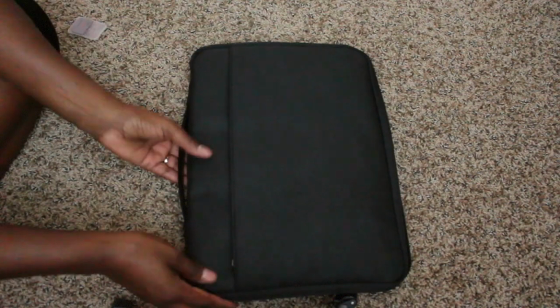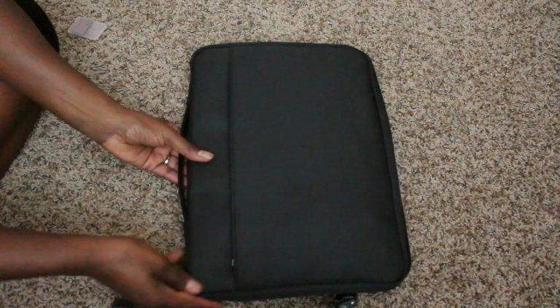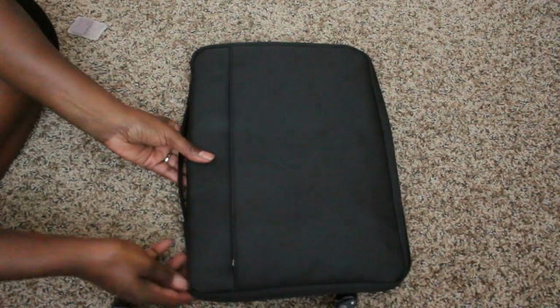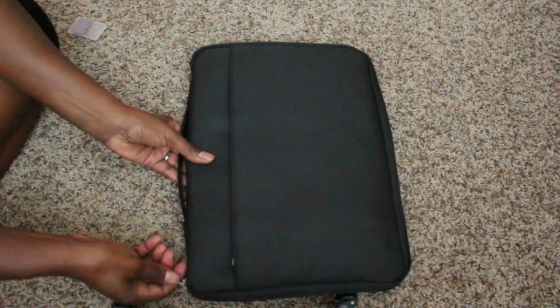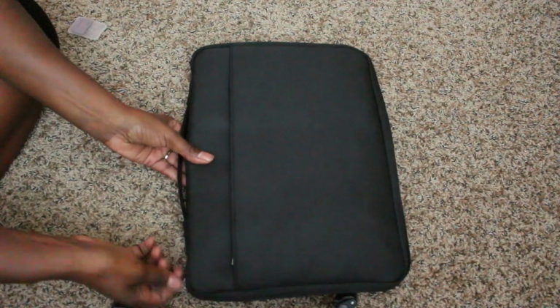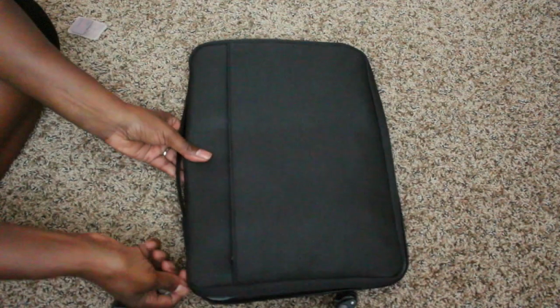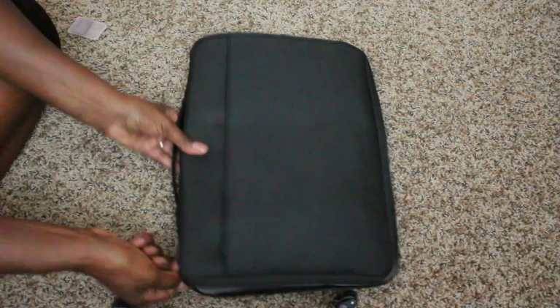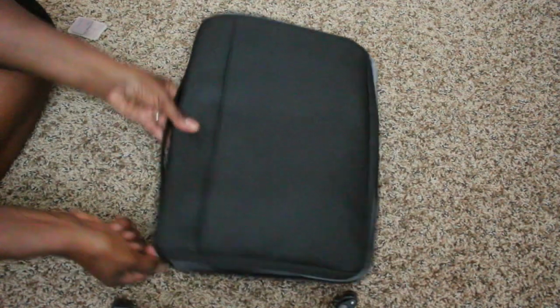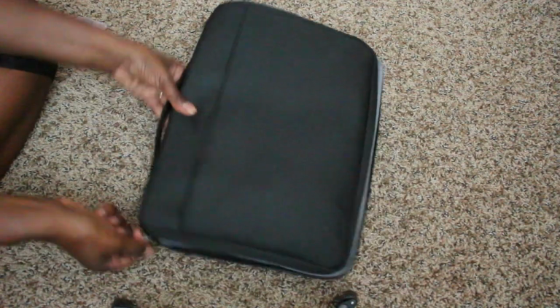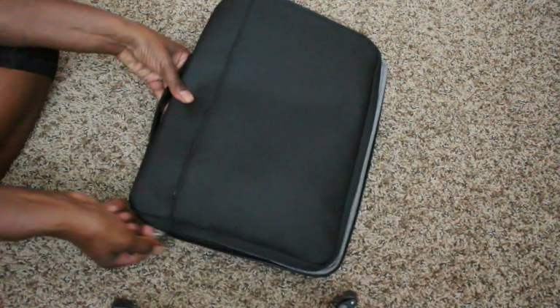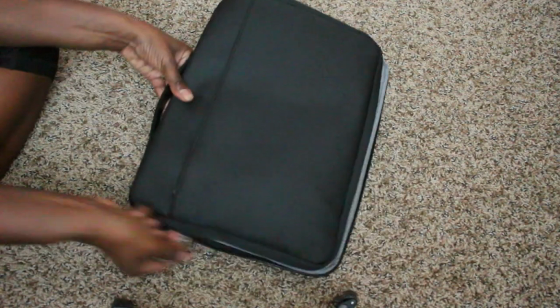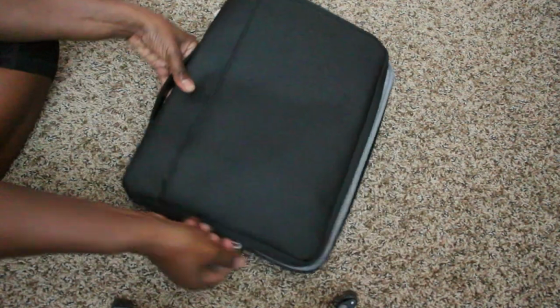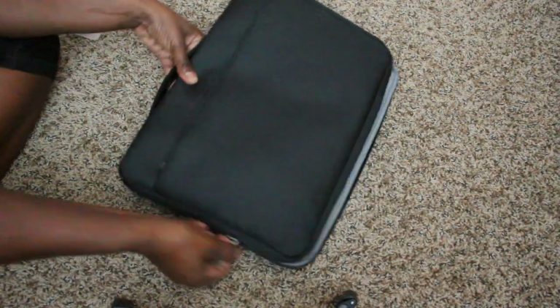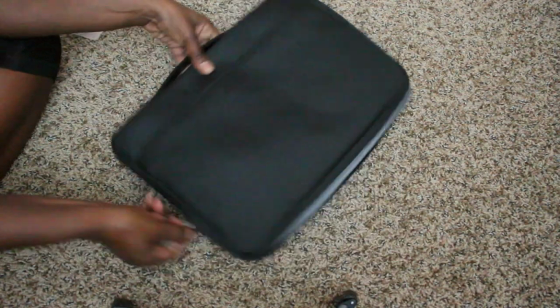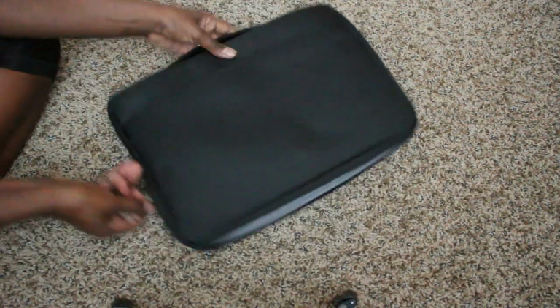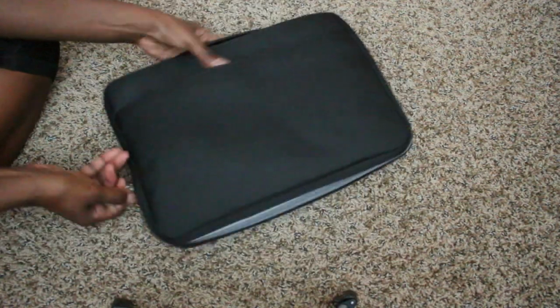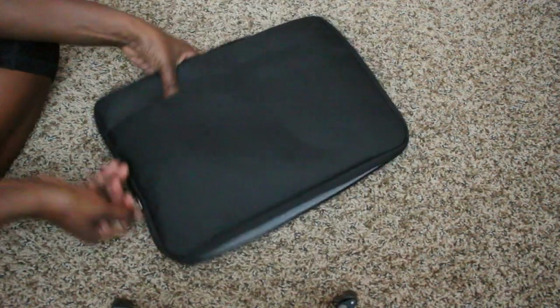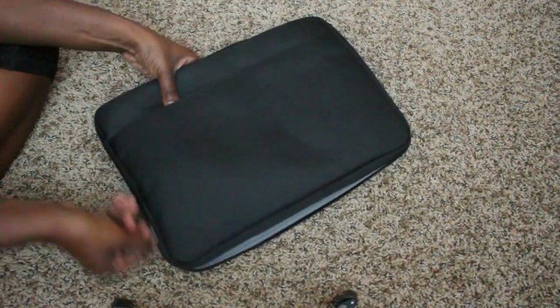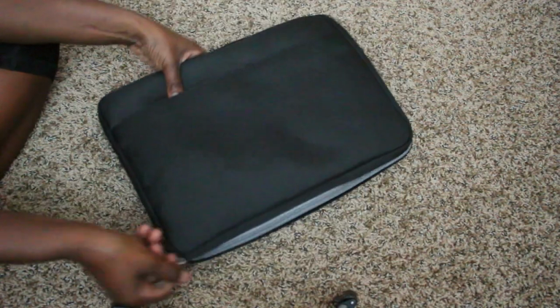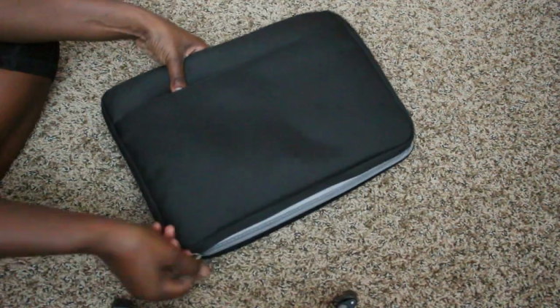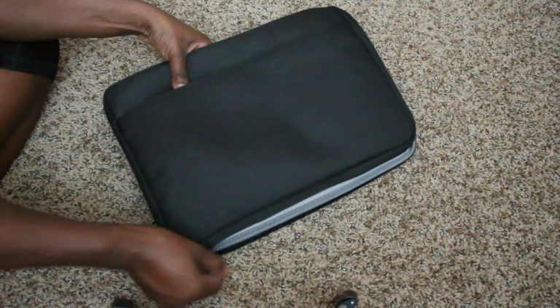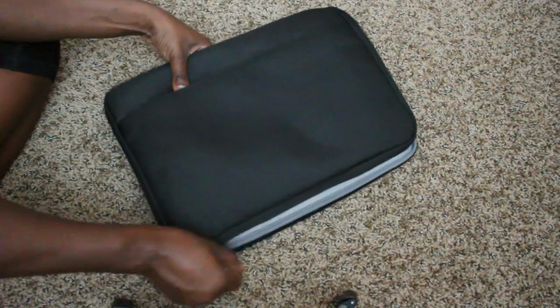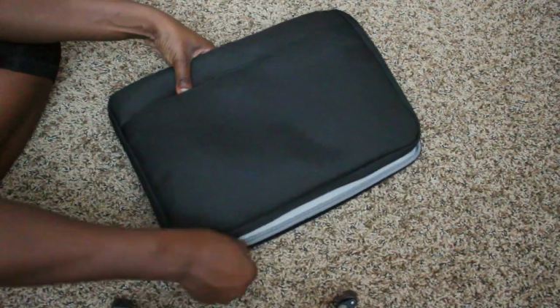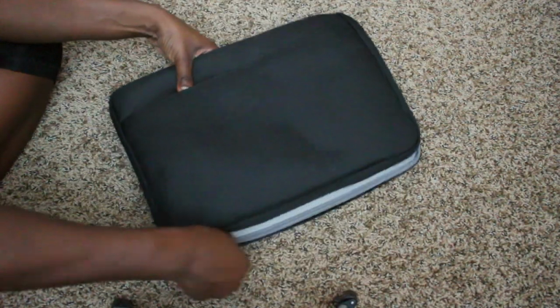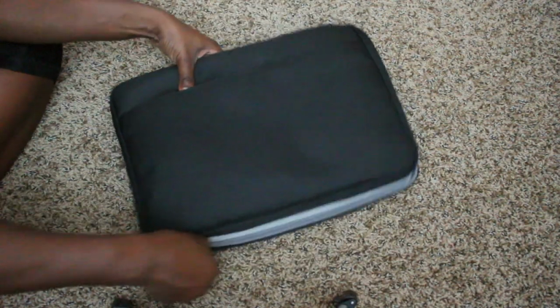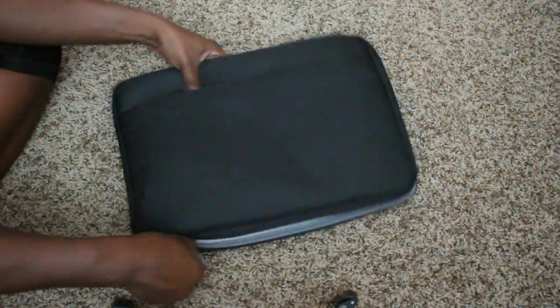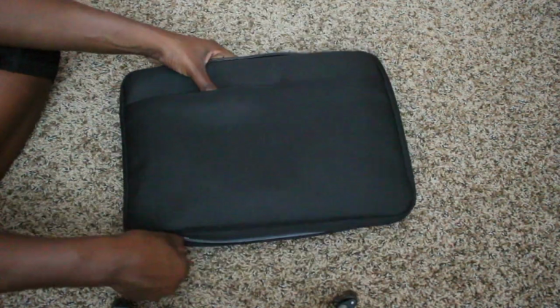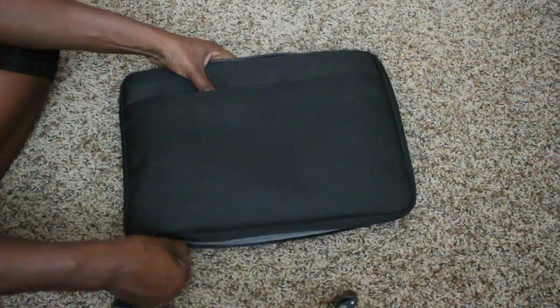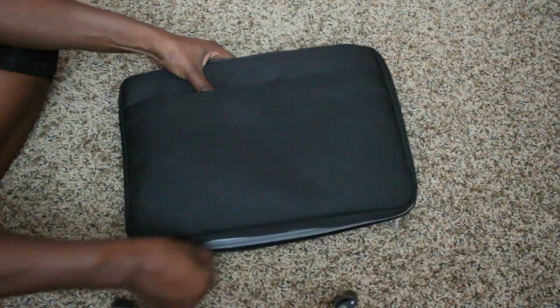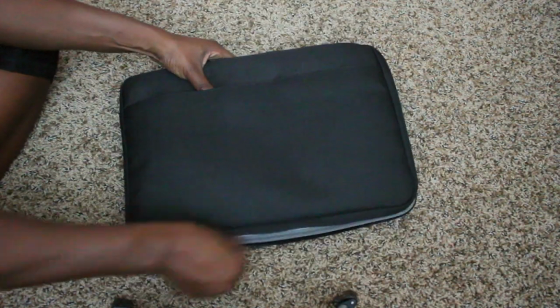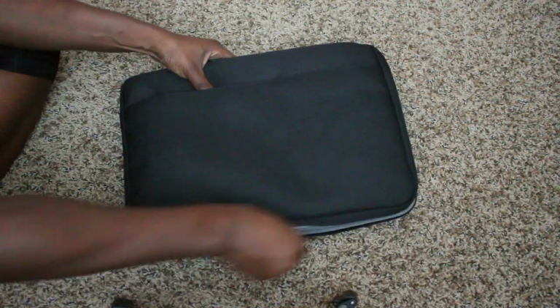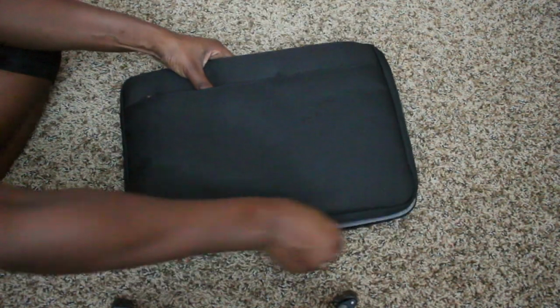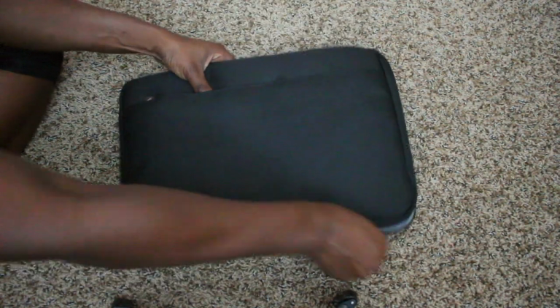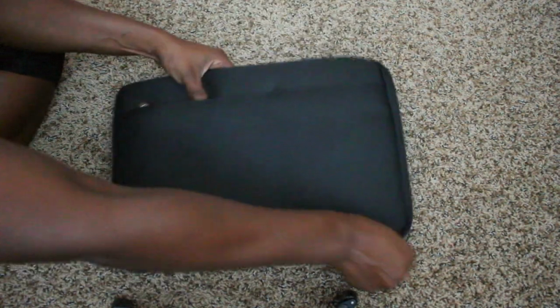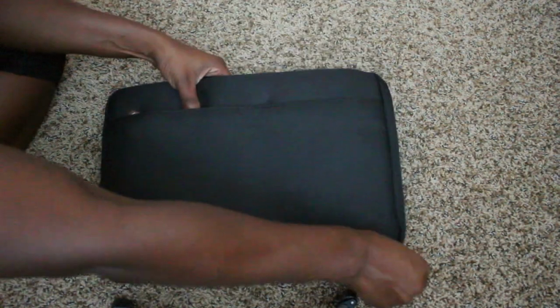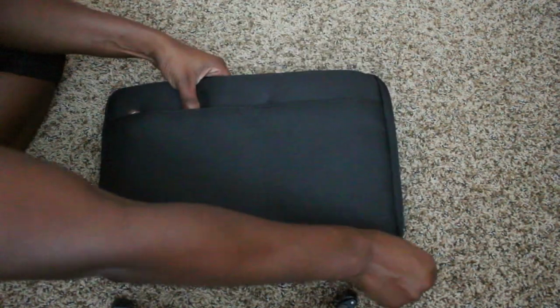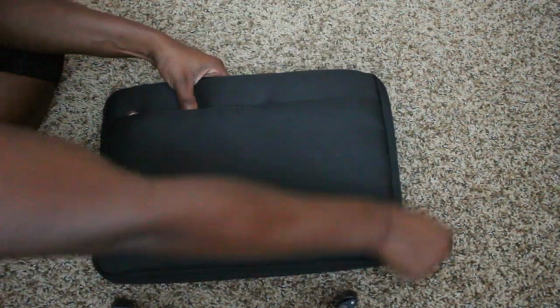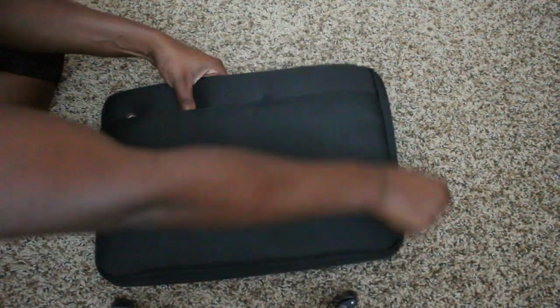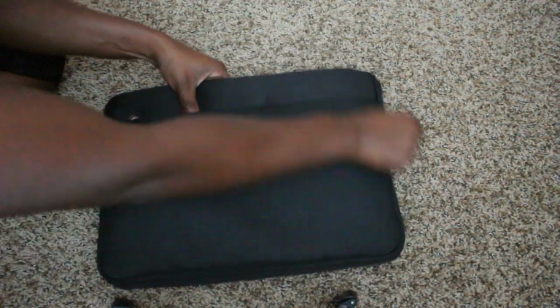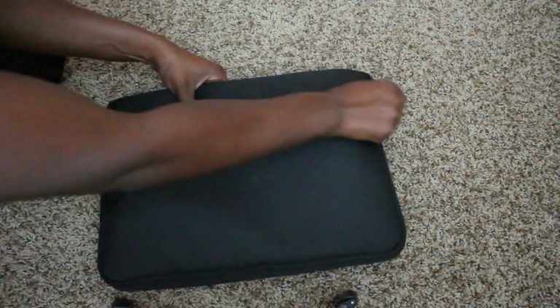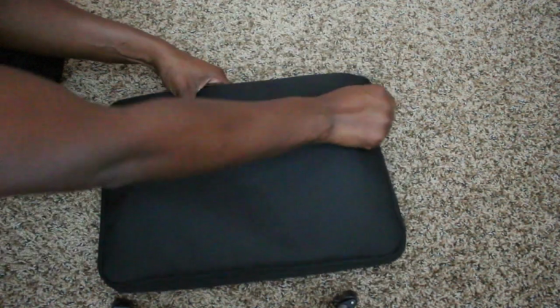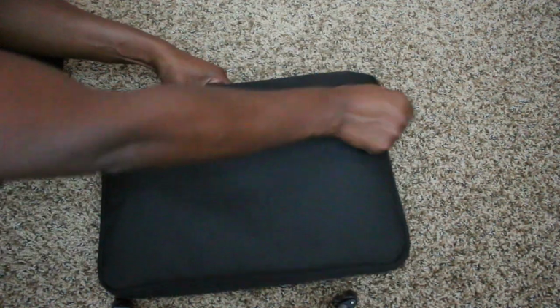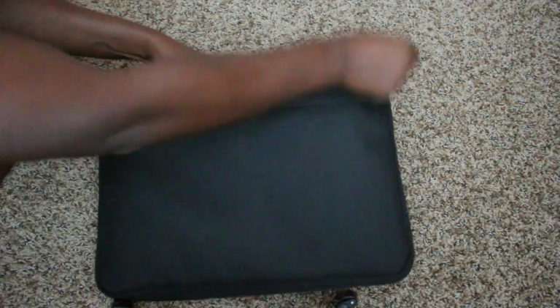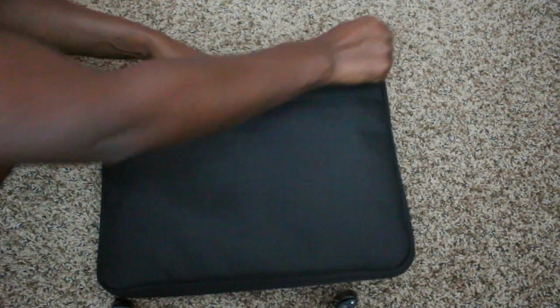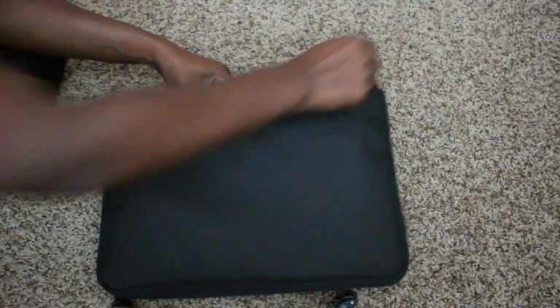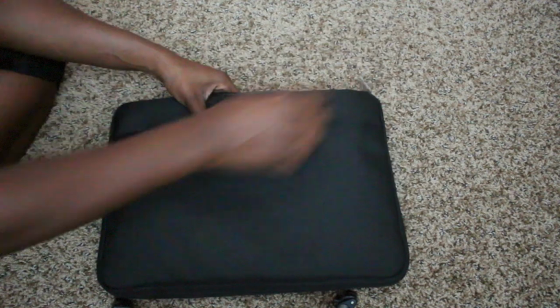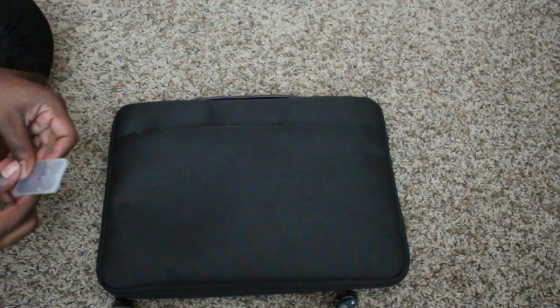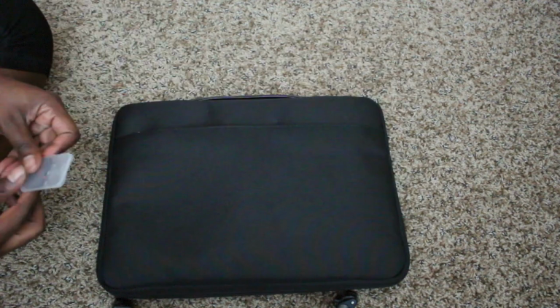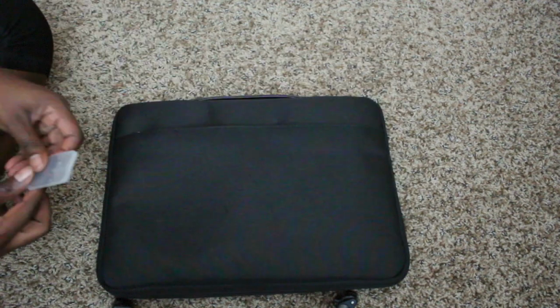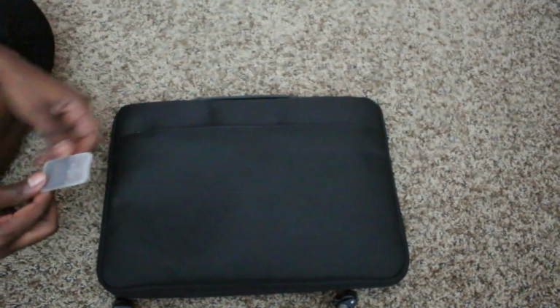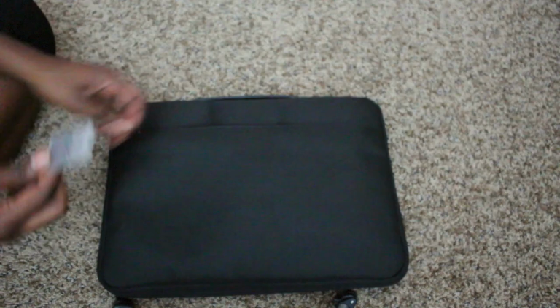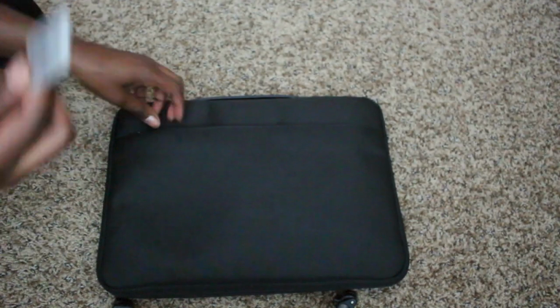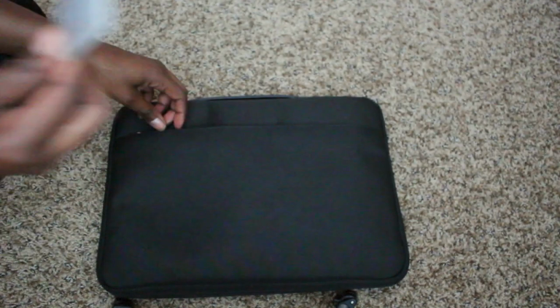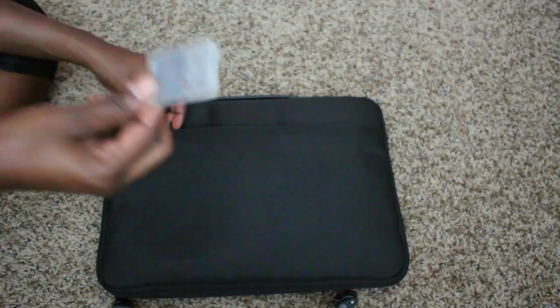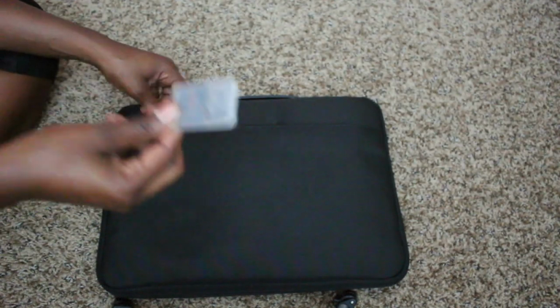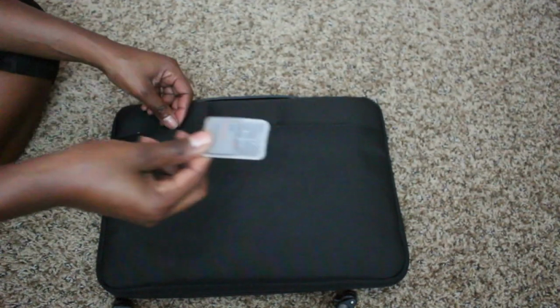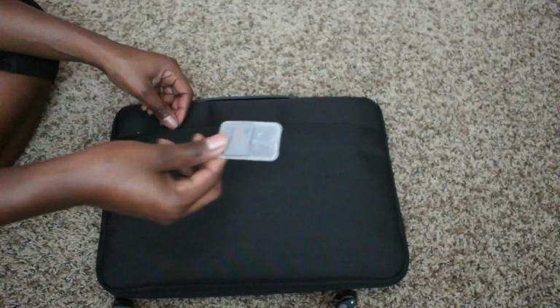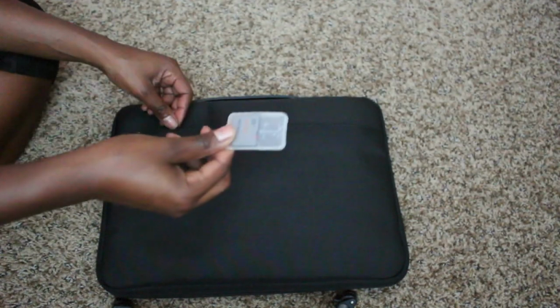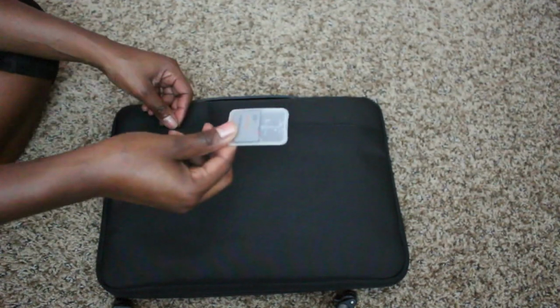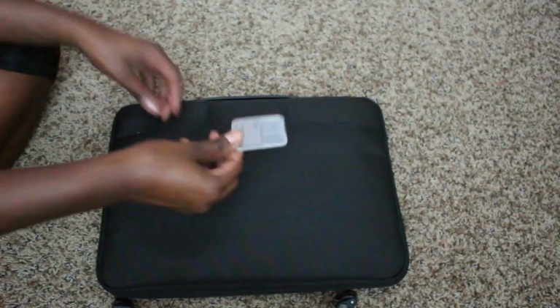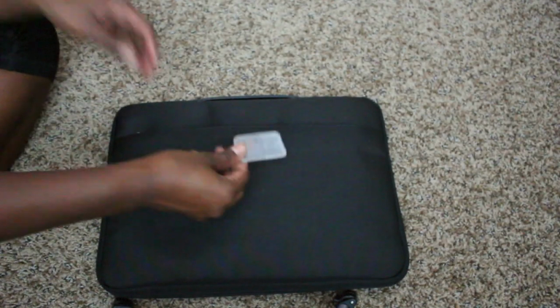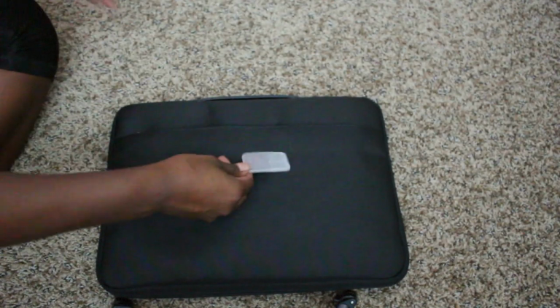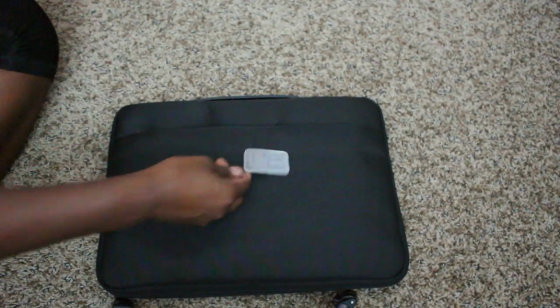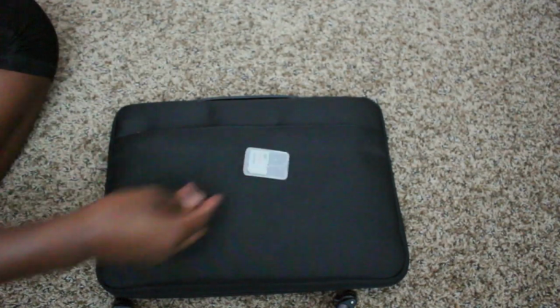It is very well protected. I wish it was a little bigger so I could fit more on the inside, but it is designed for the purpose of protecting.